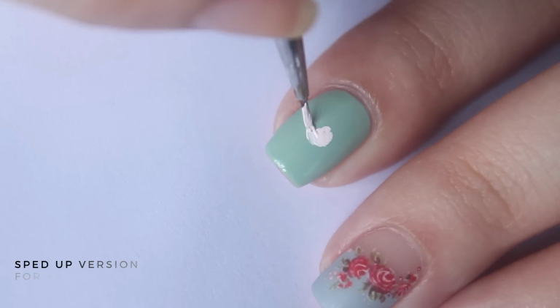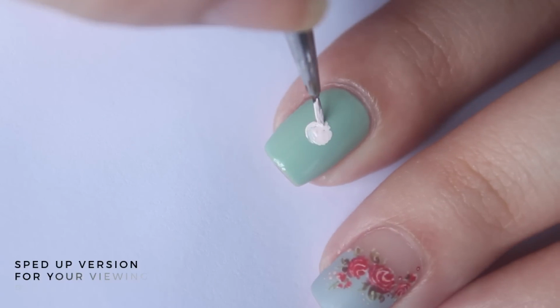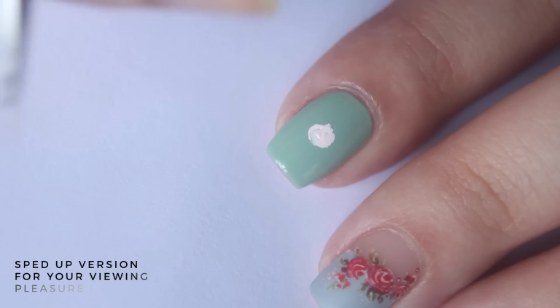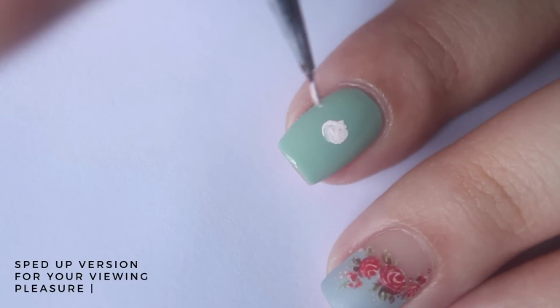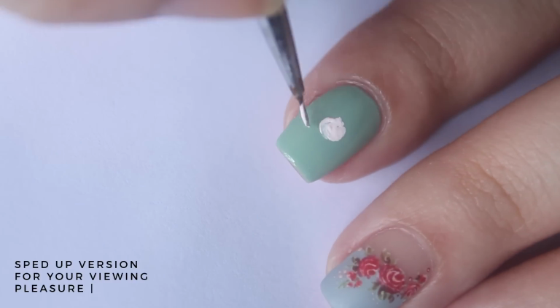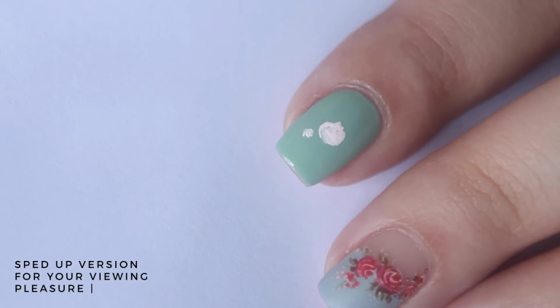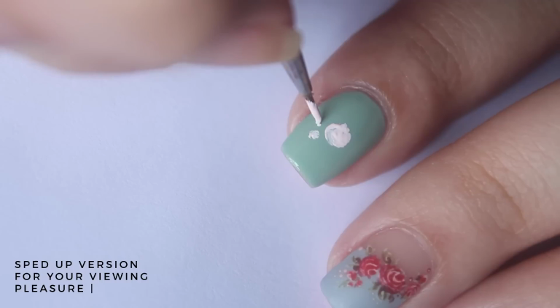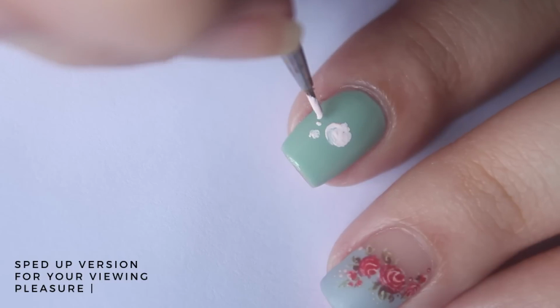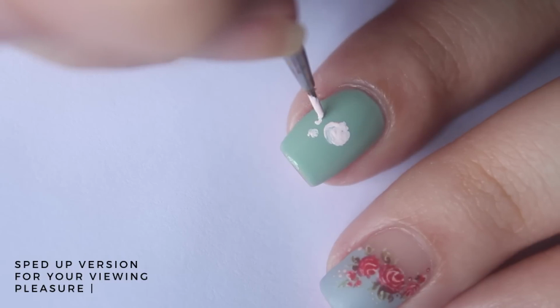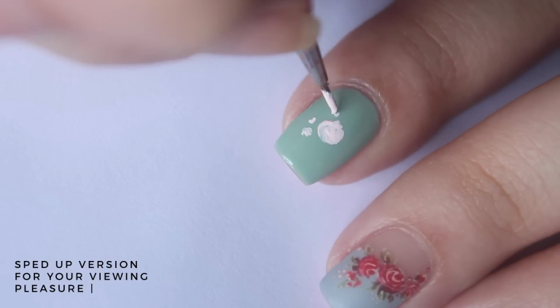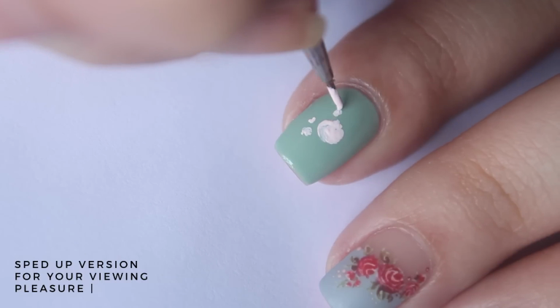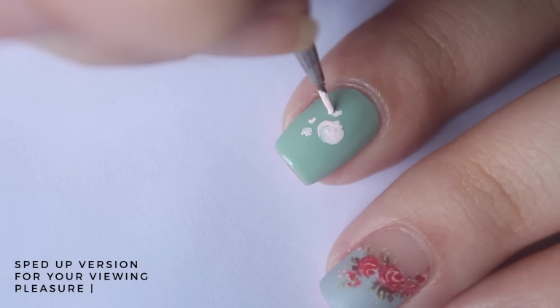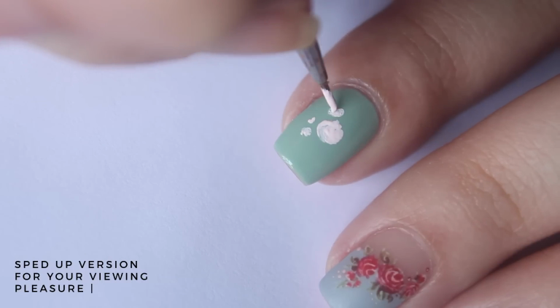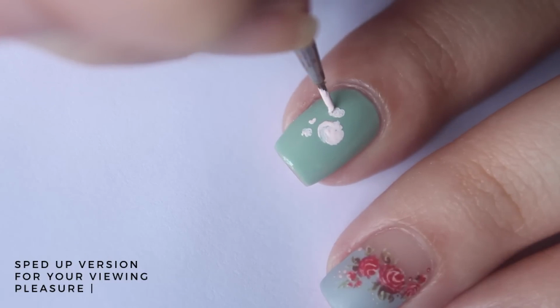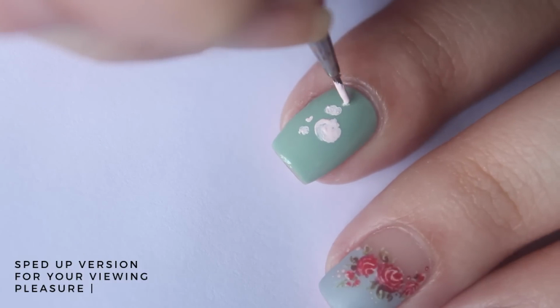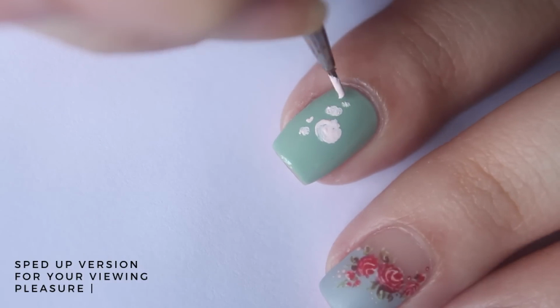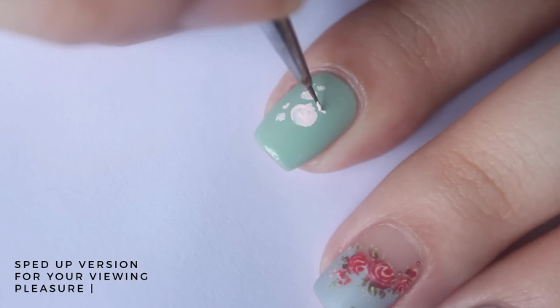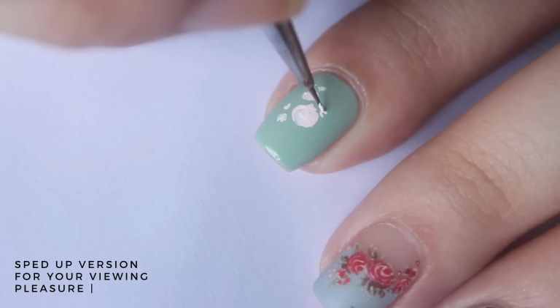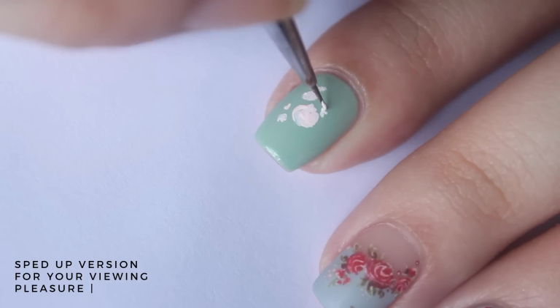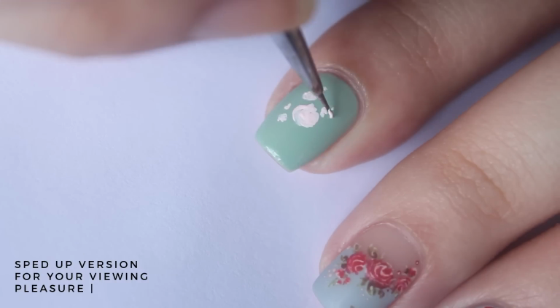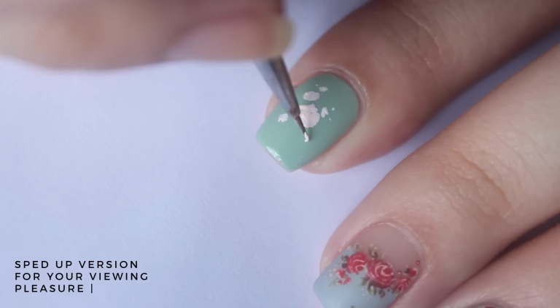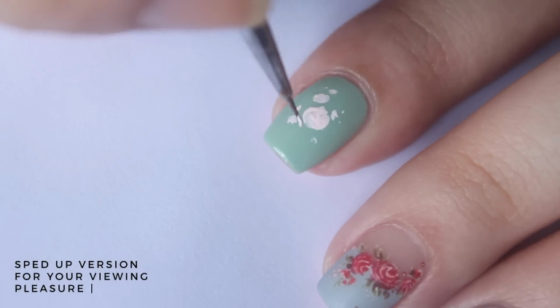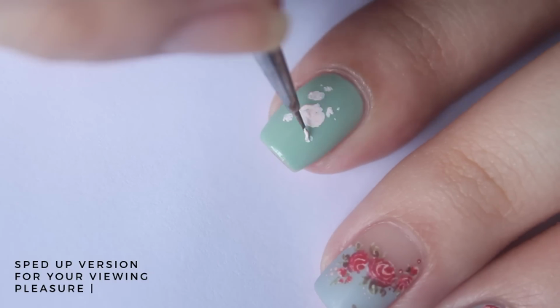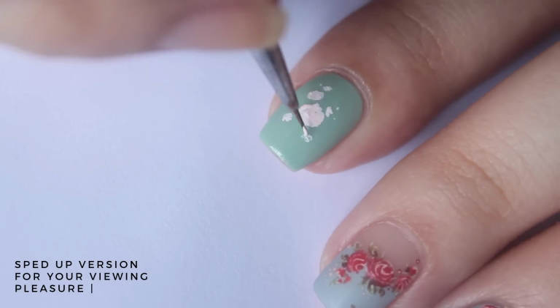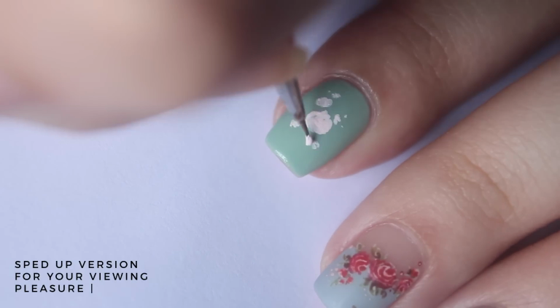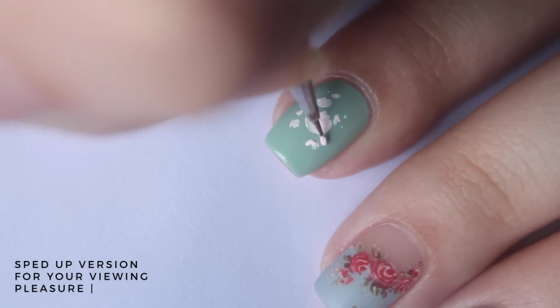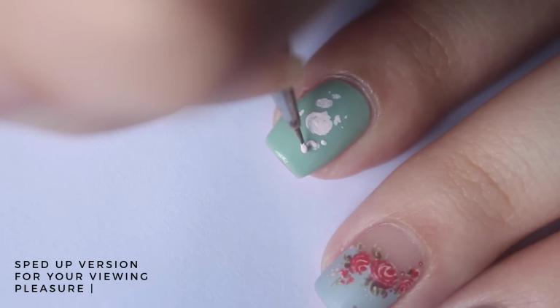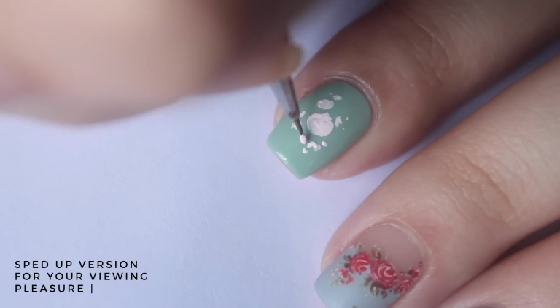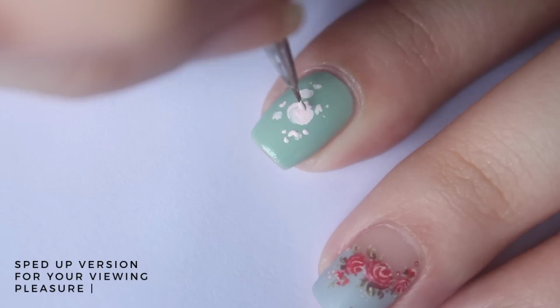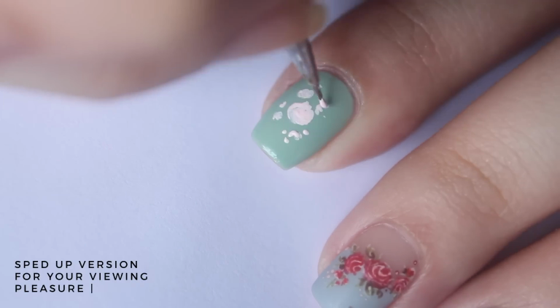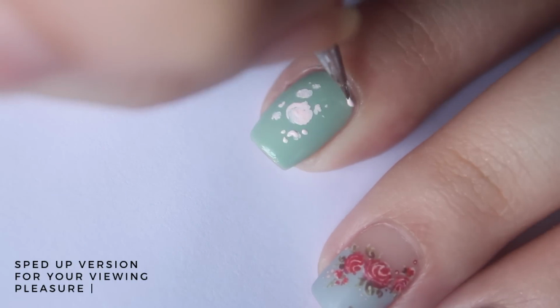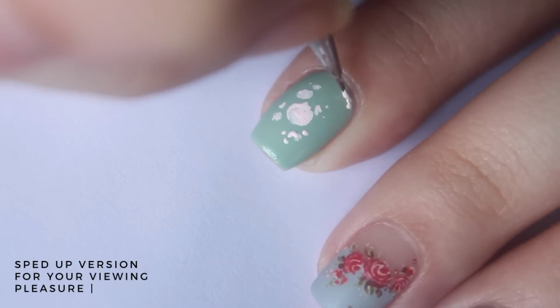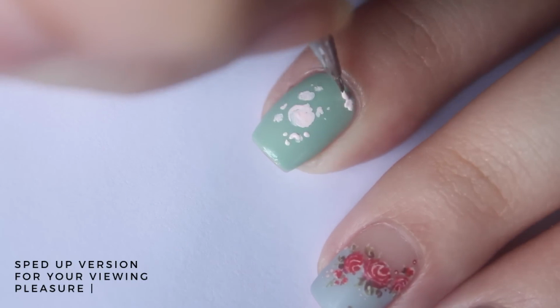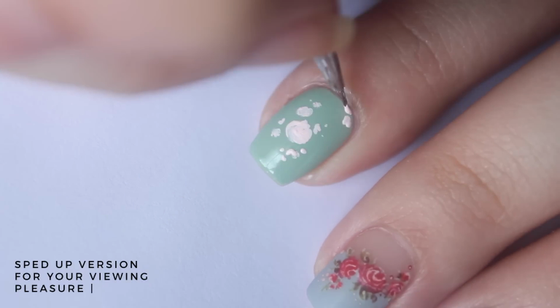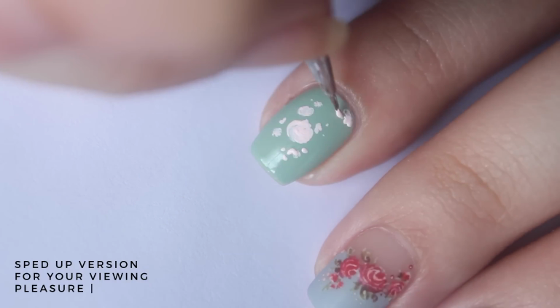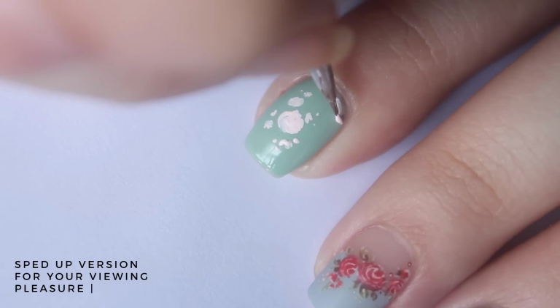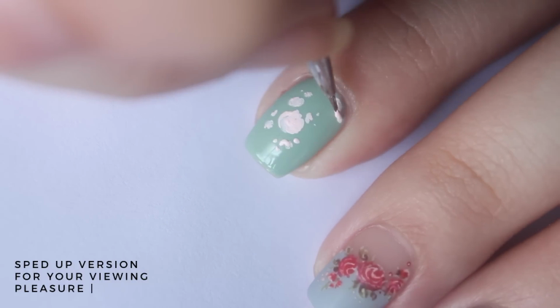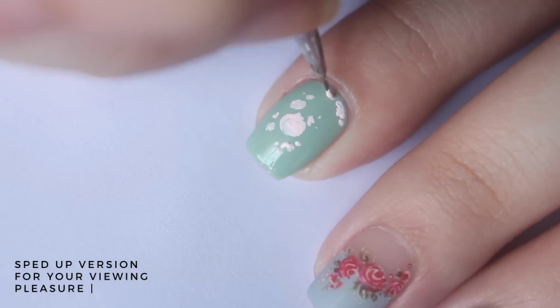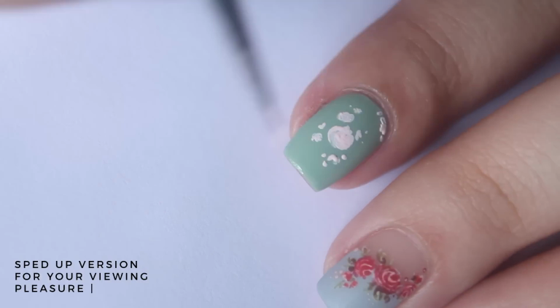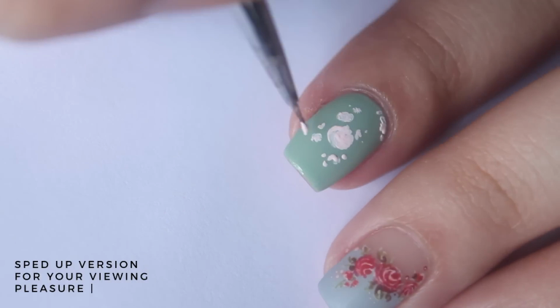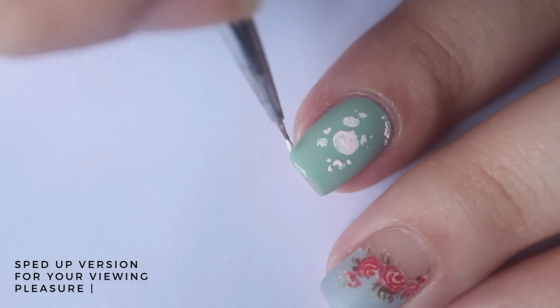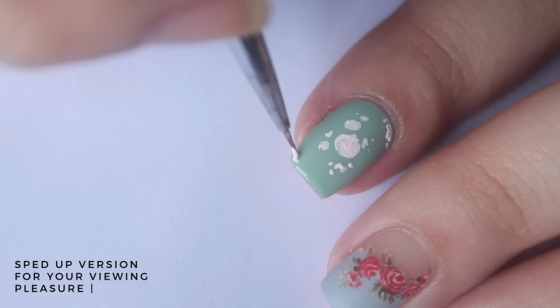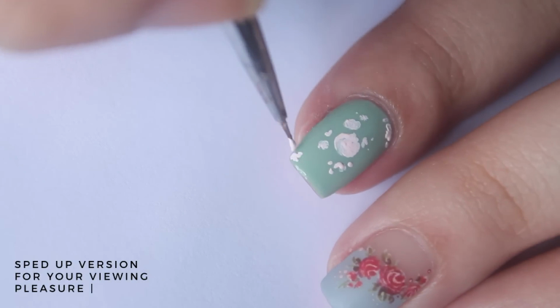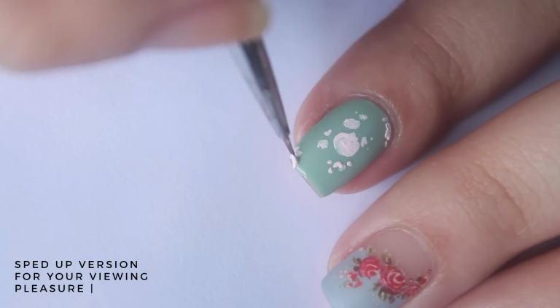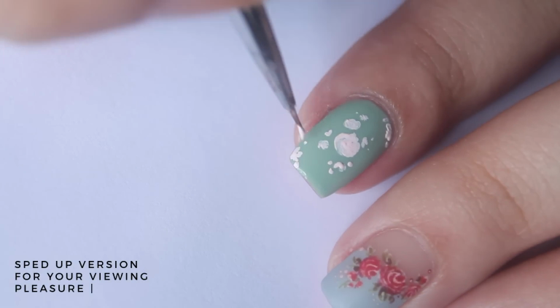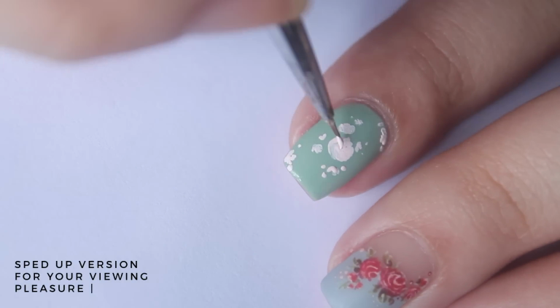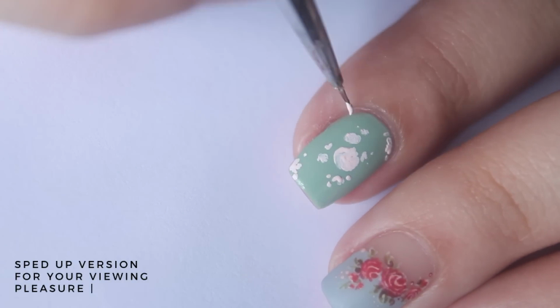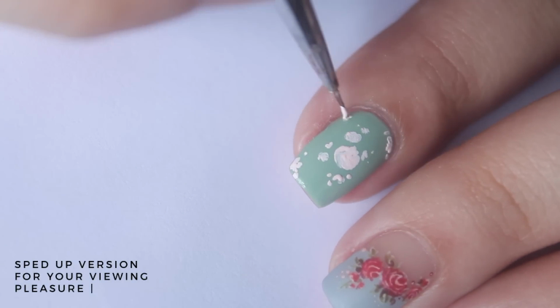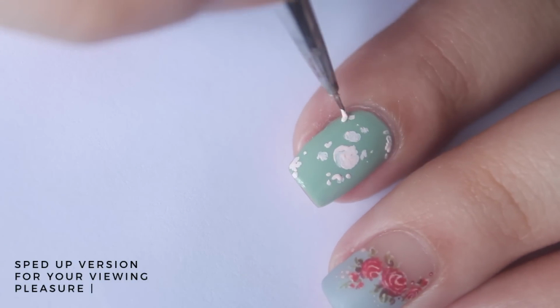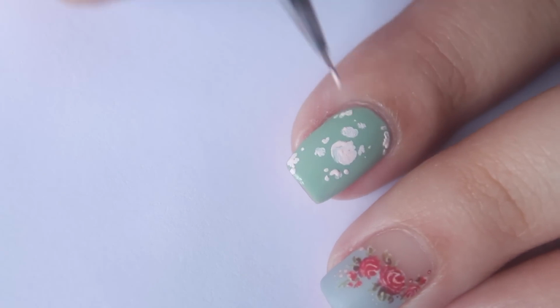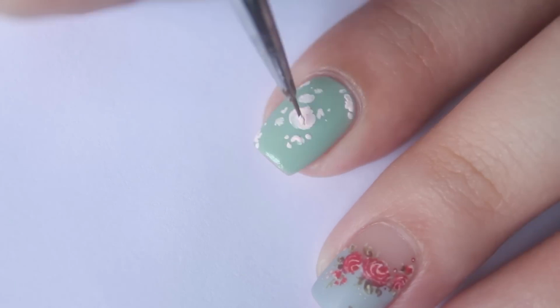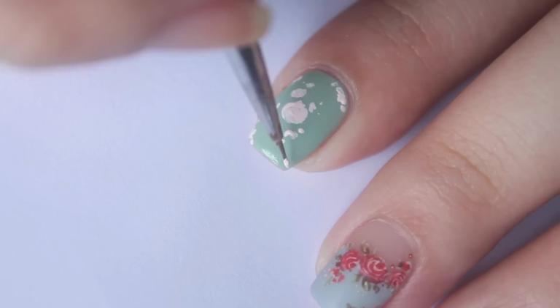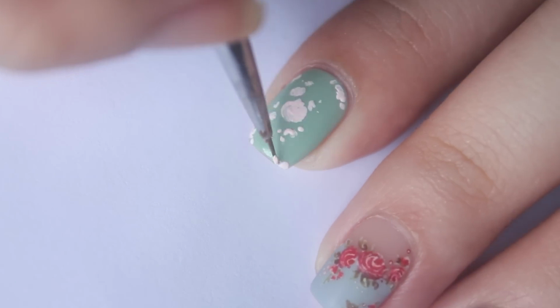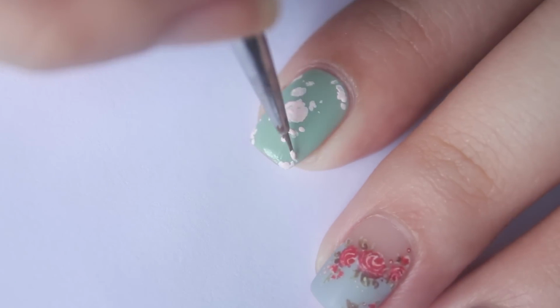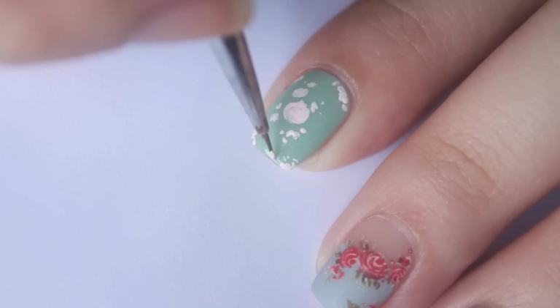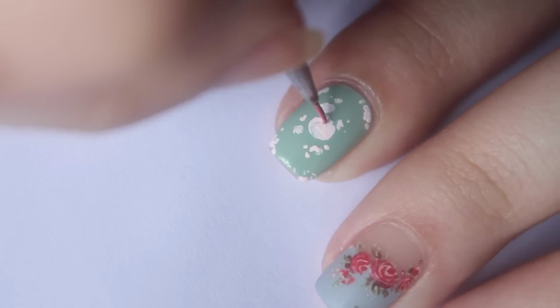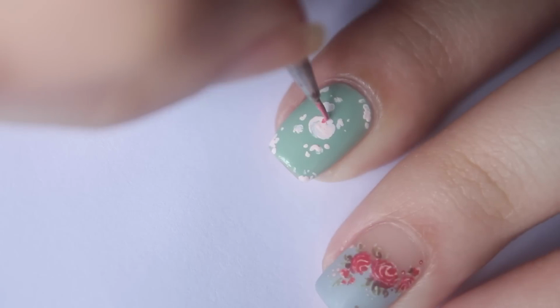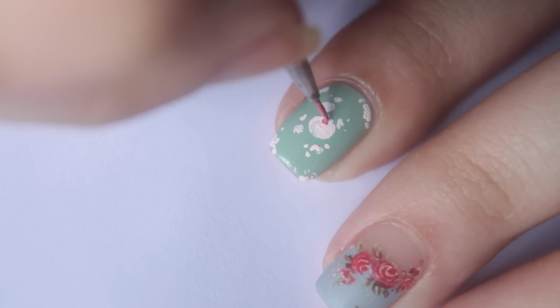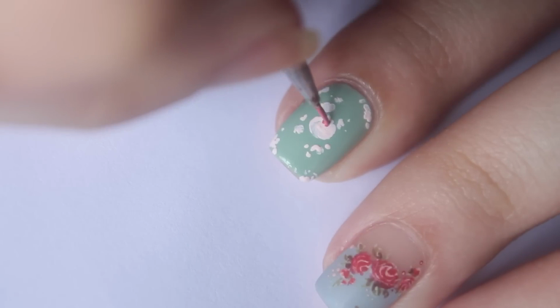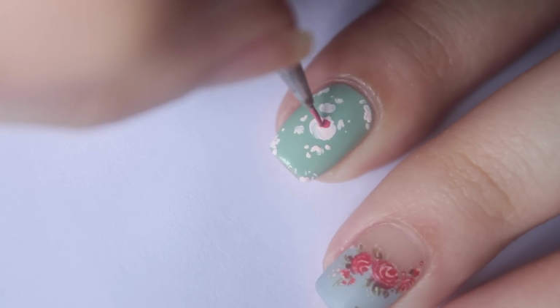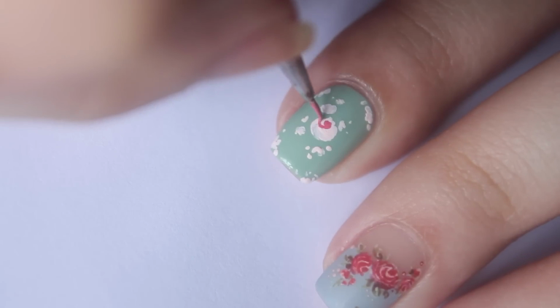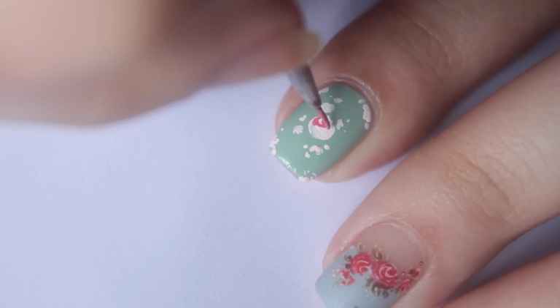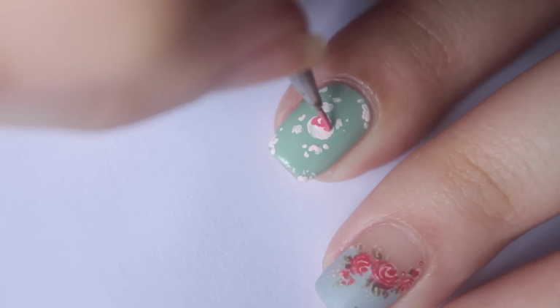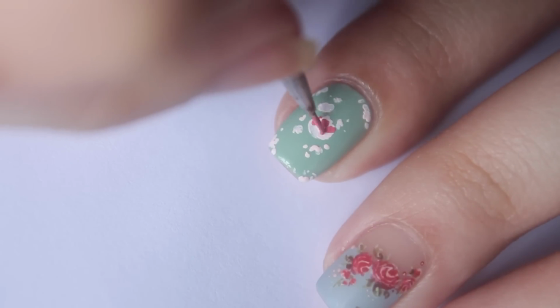Eventually, I decided that I wanted a green and blue color combination, so I removed the pink nails and added the green ones instead.